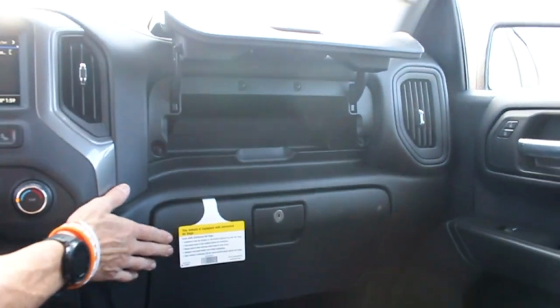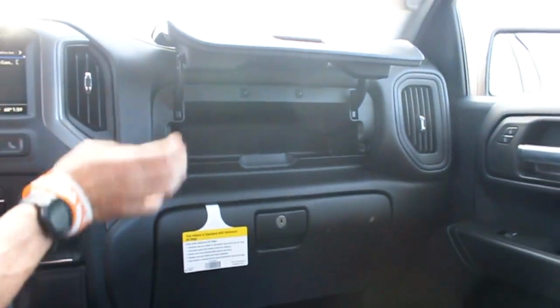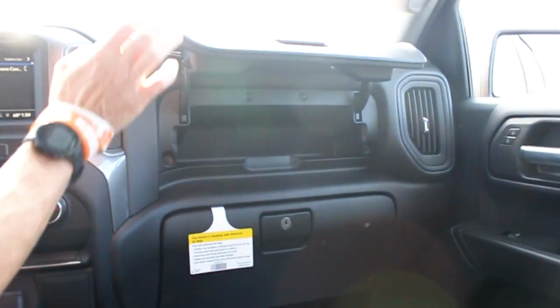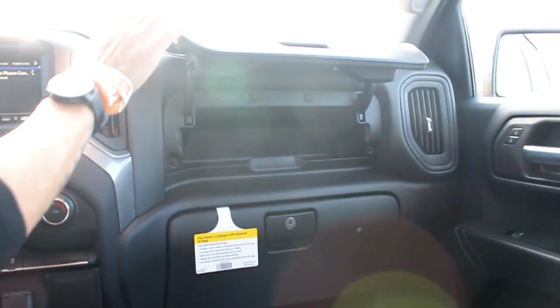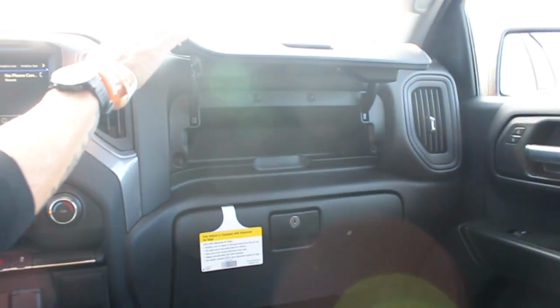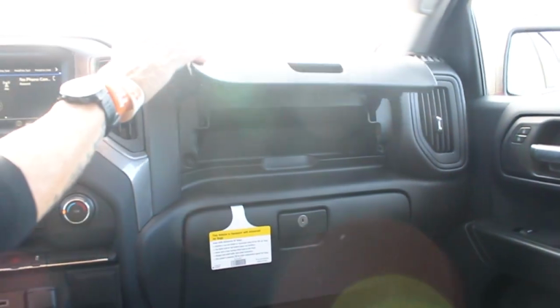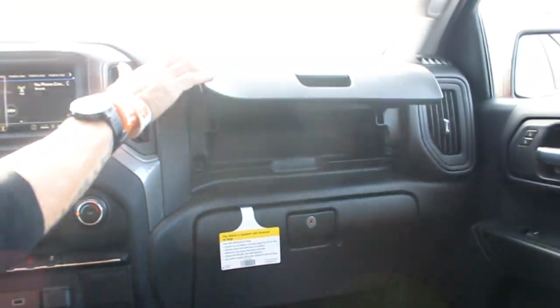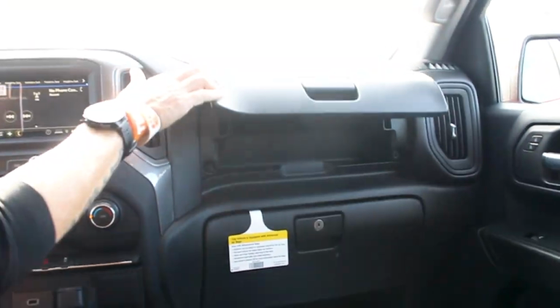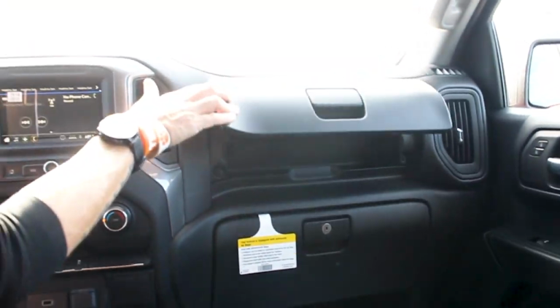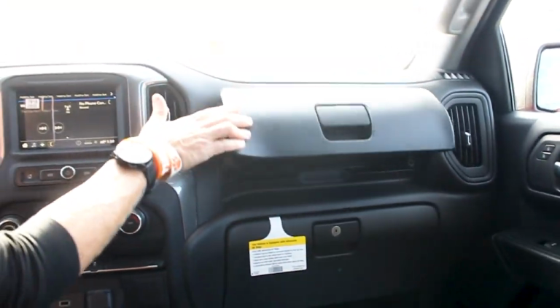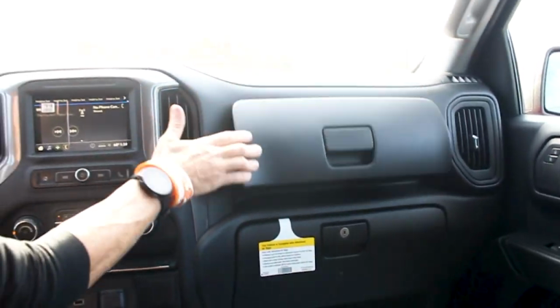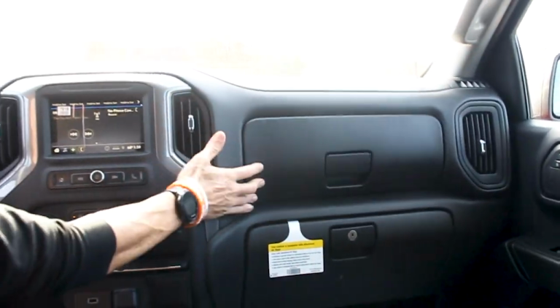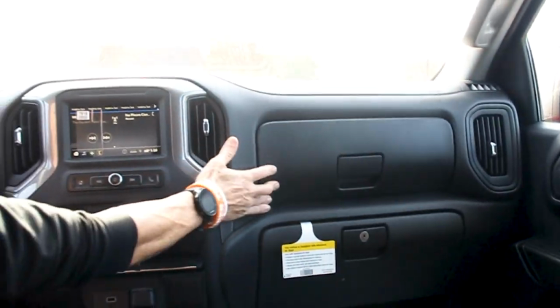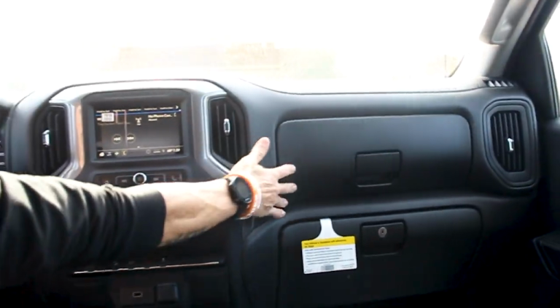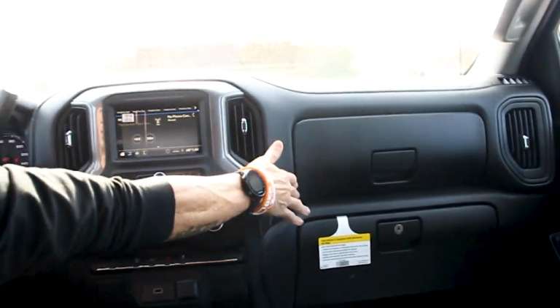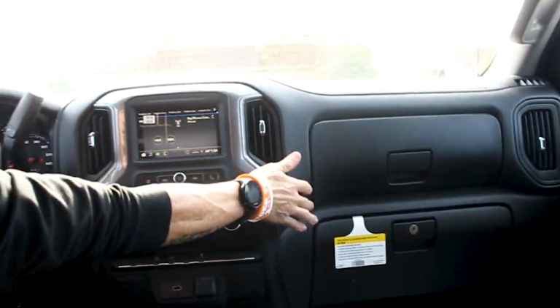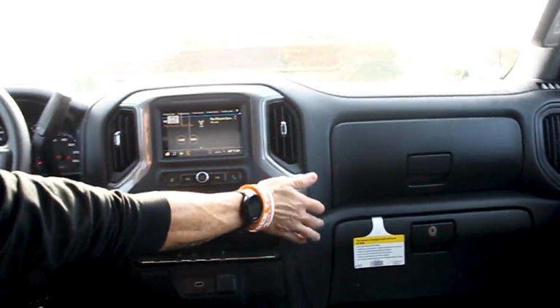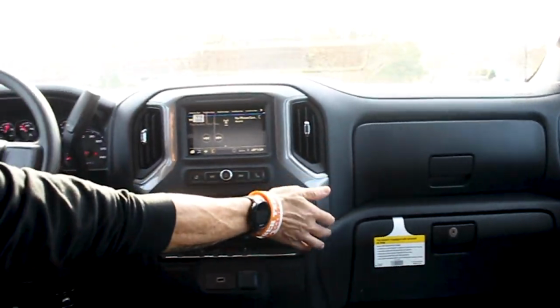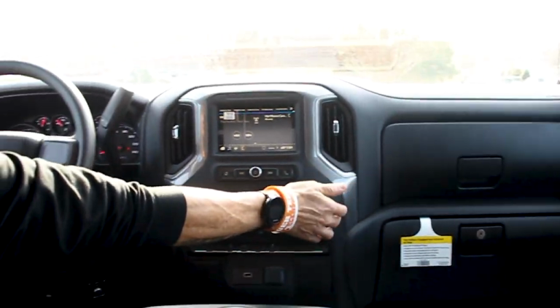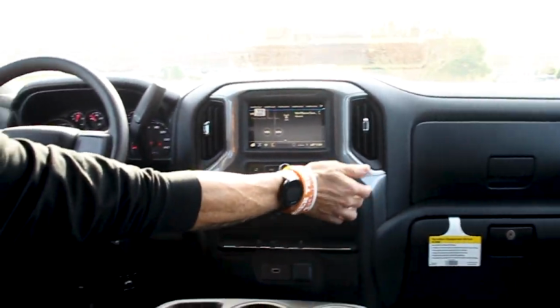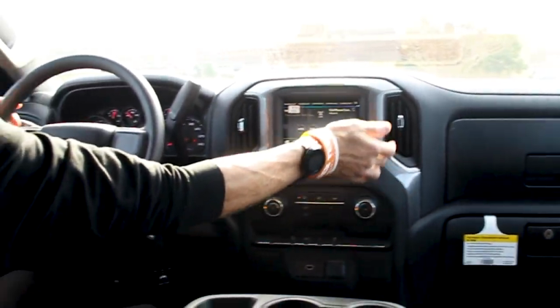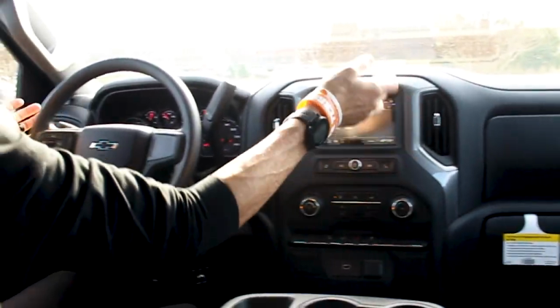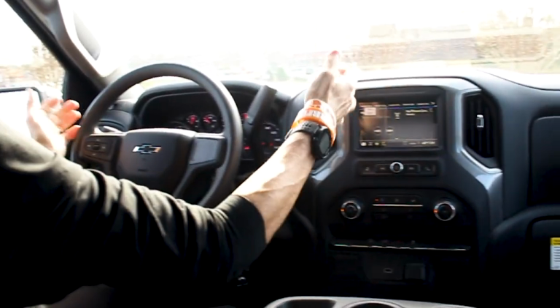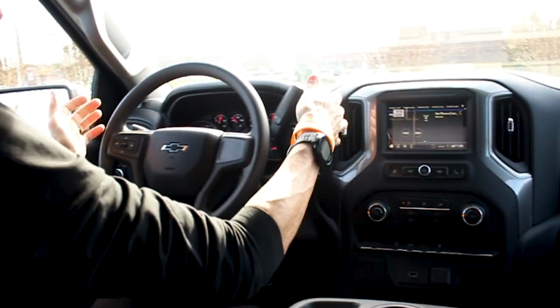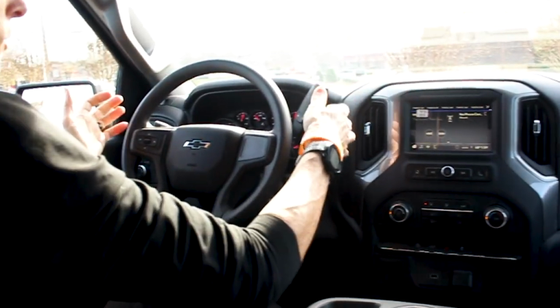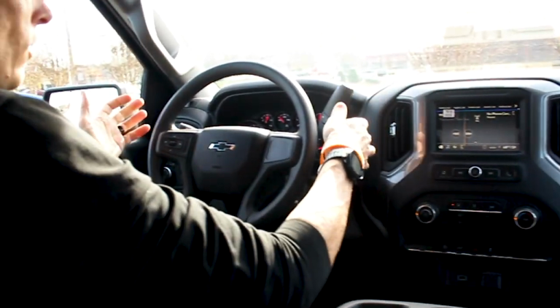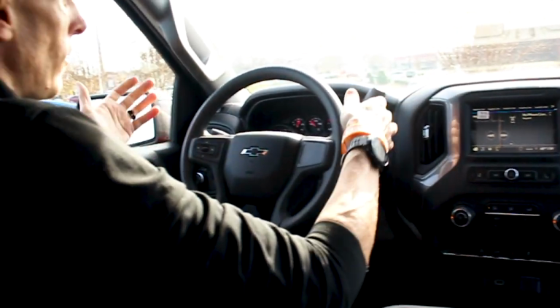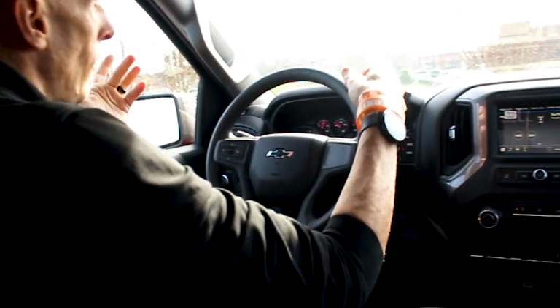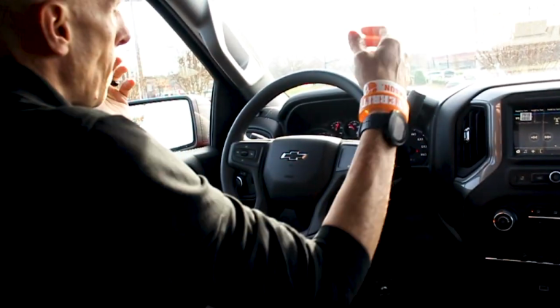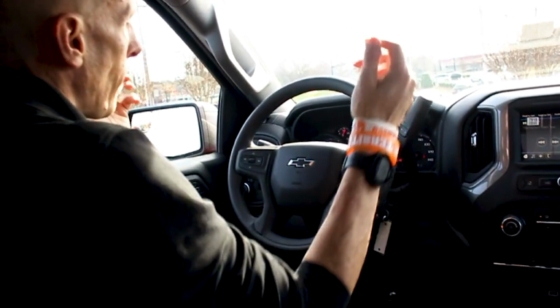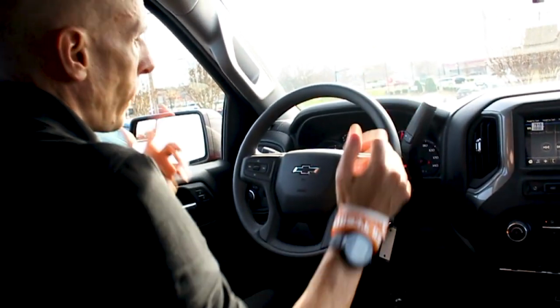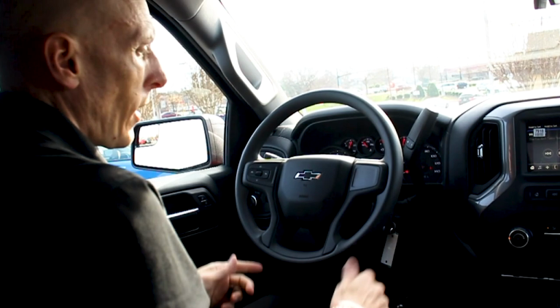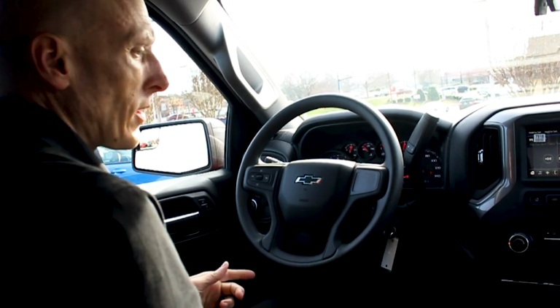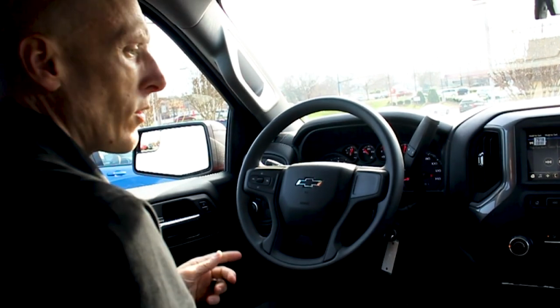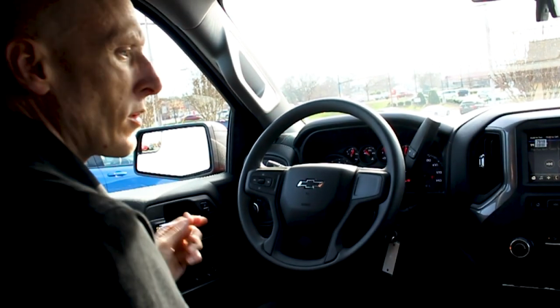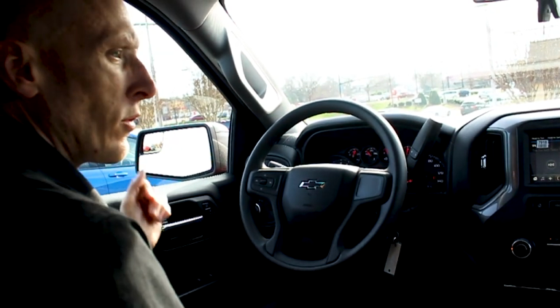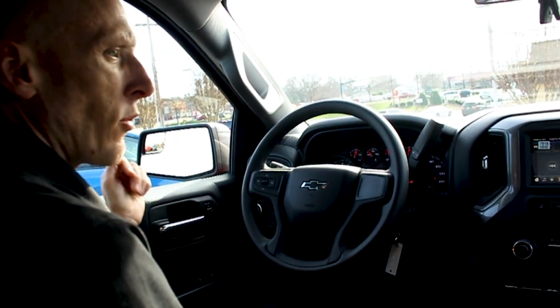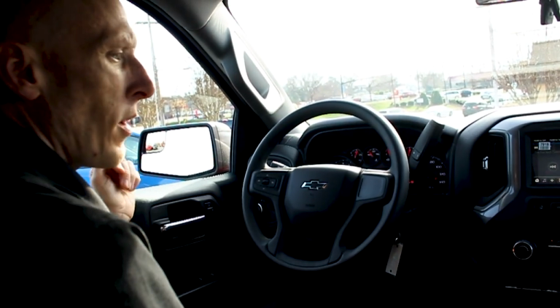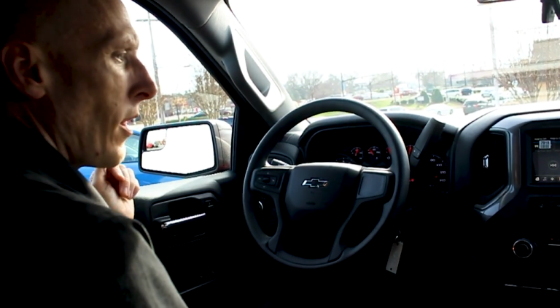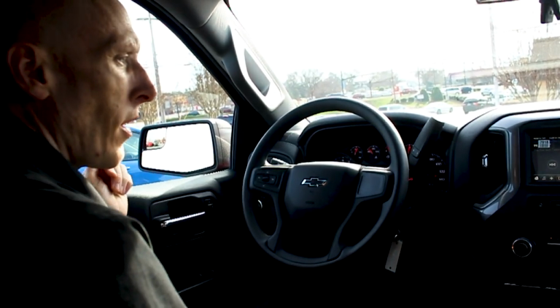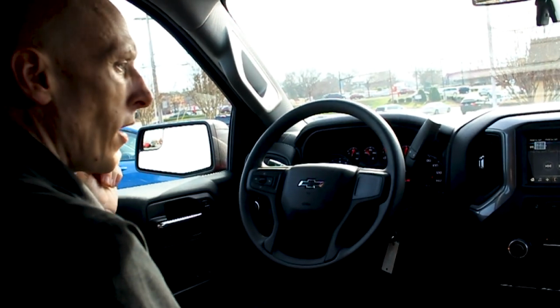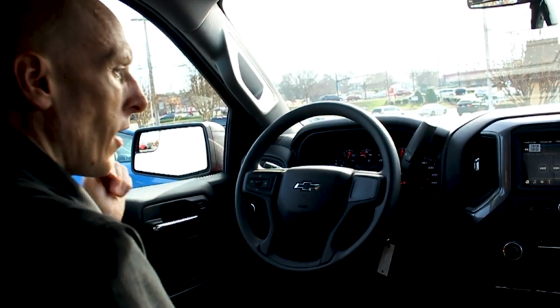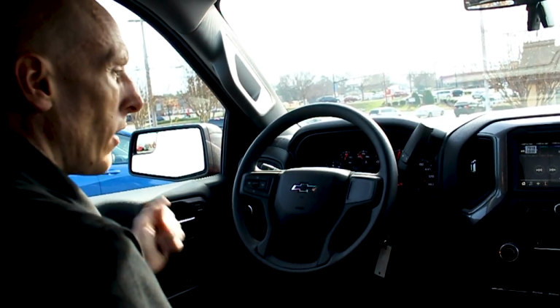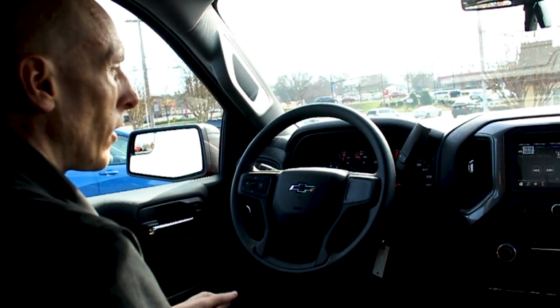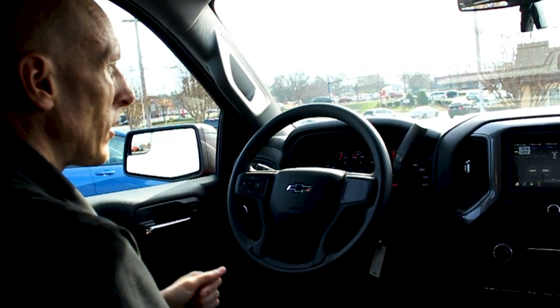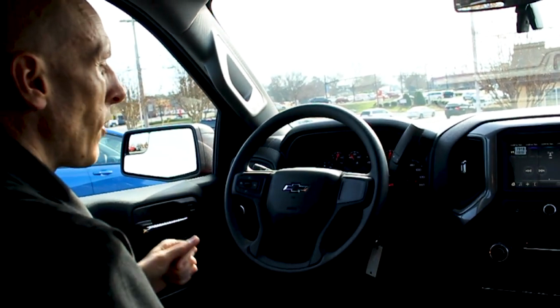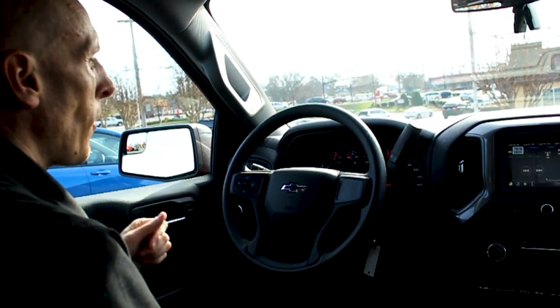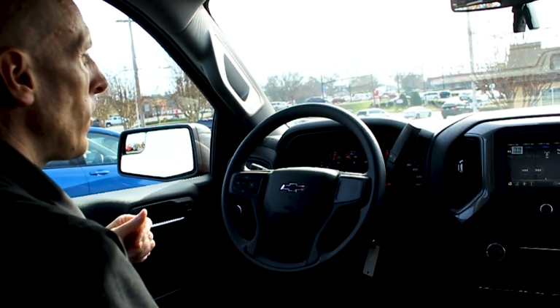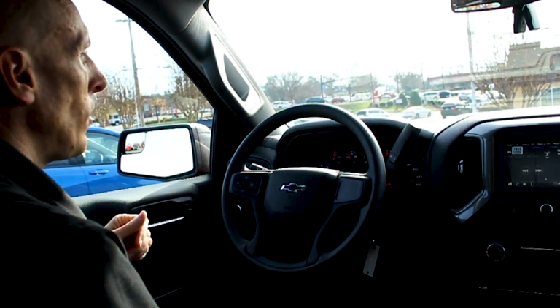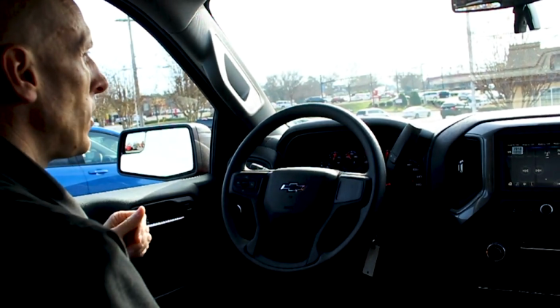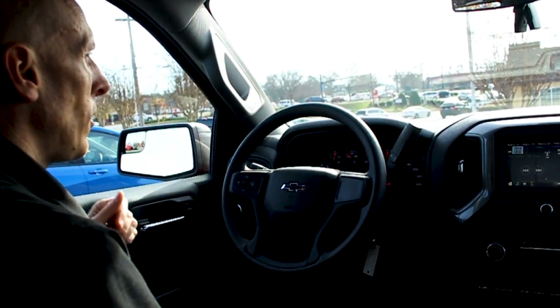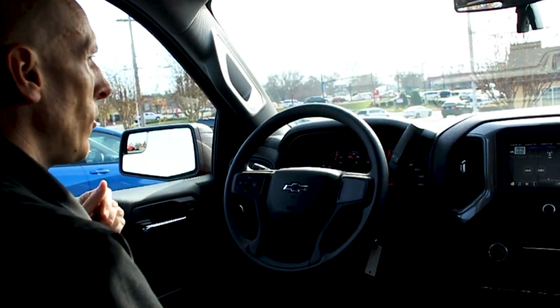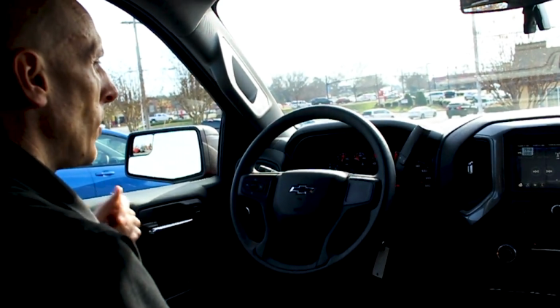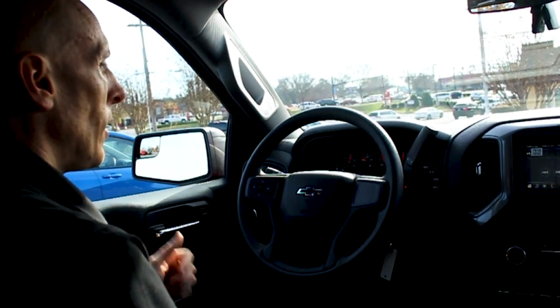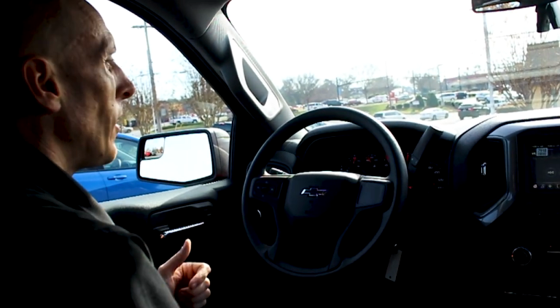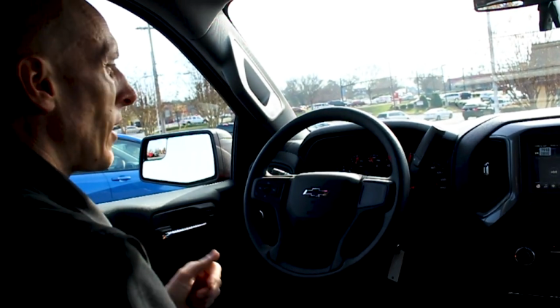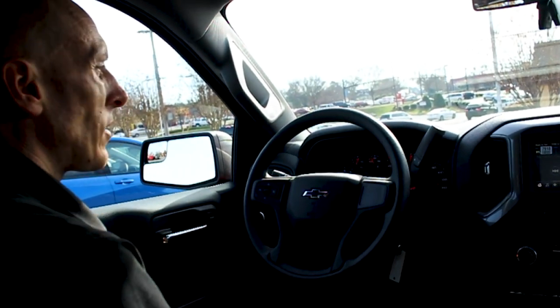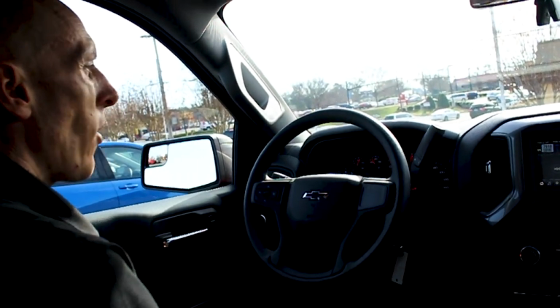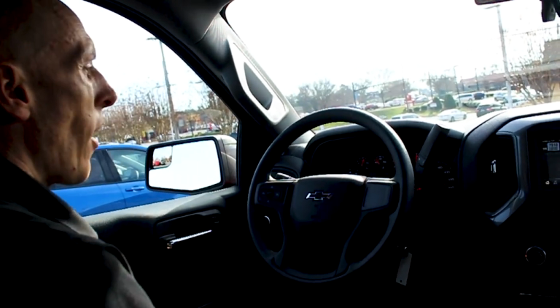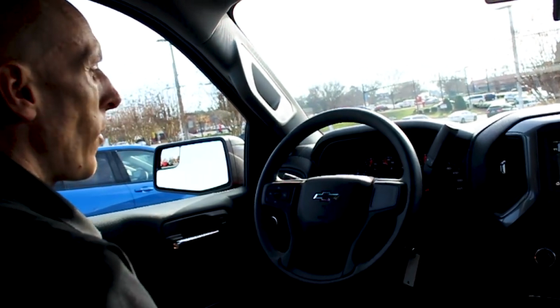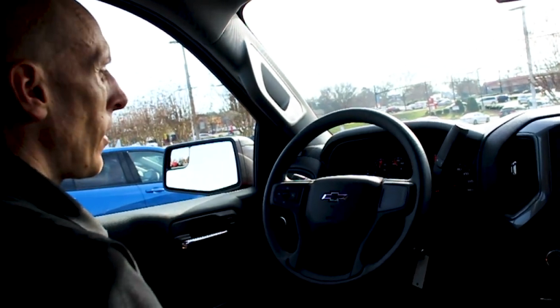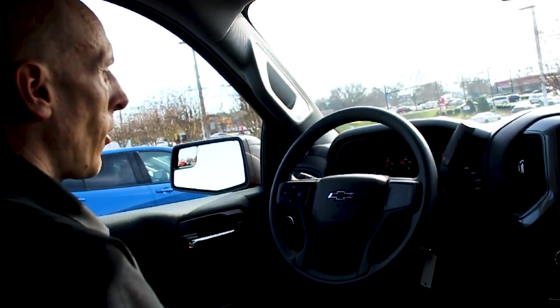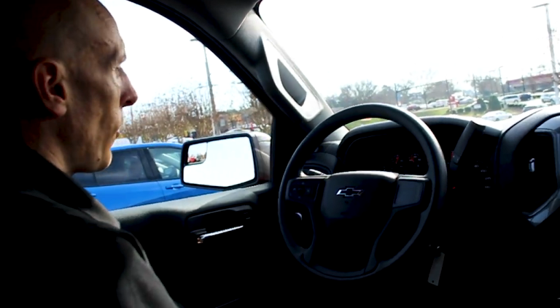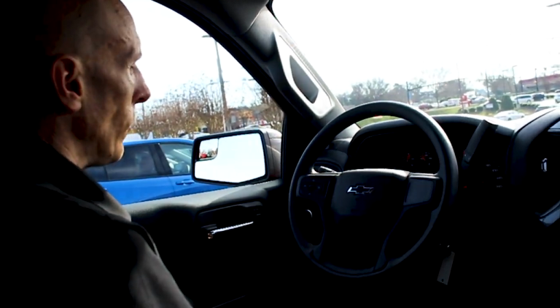Guys, I've got more than these in stock — I've got plenty more. Find us on social media, look us up on YouTube, and let us know how we can help you.